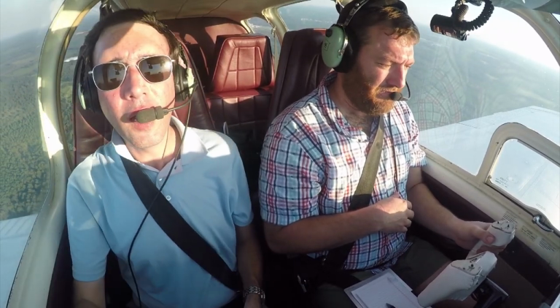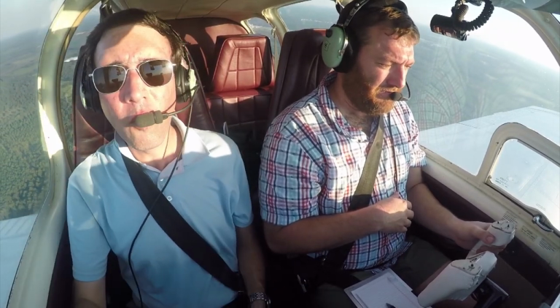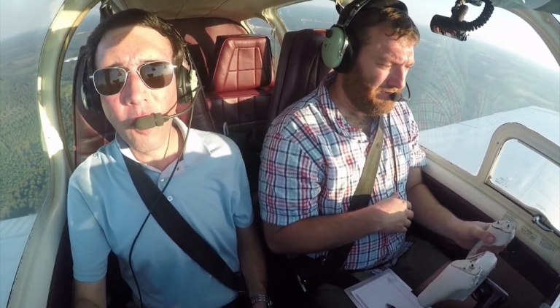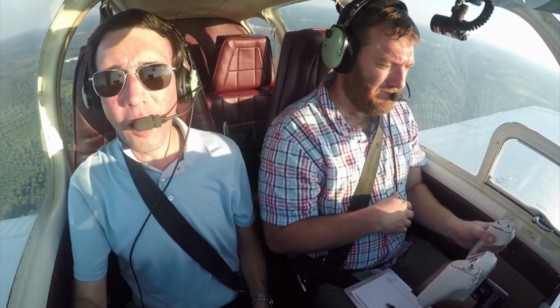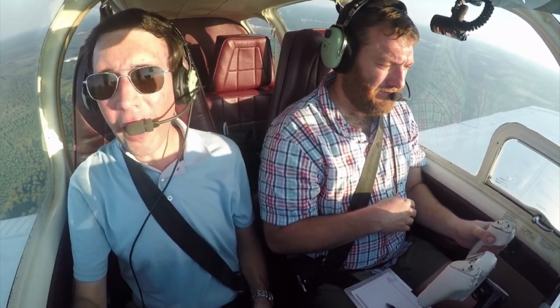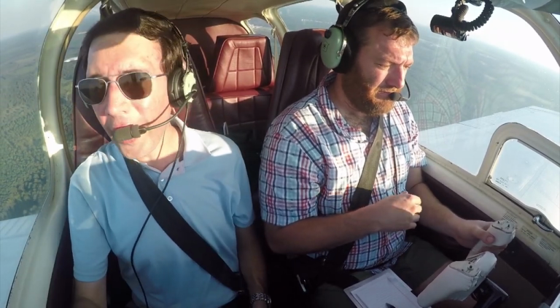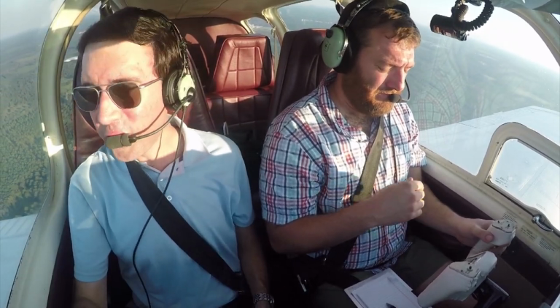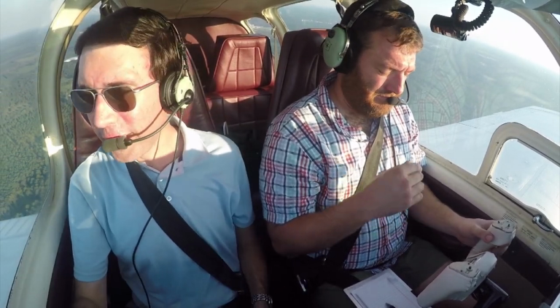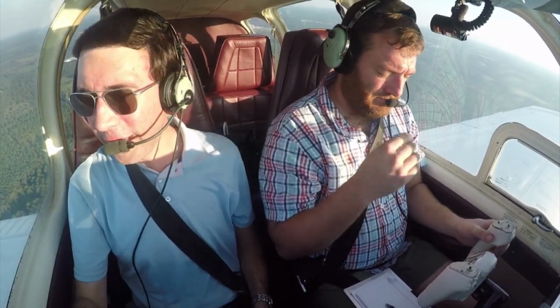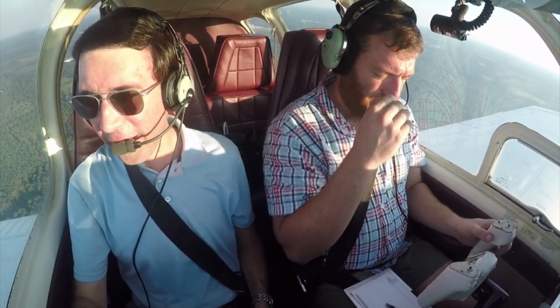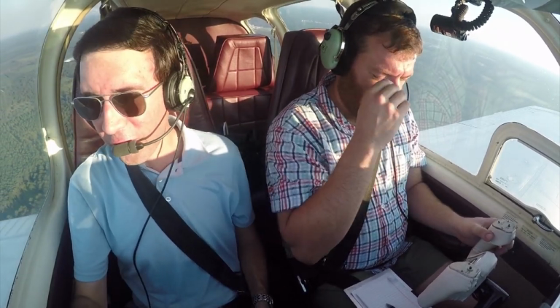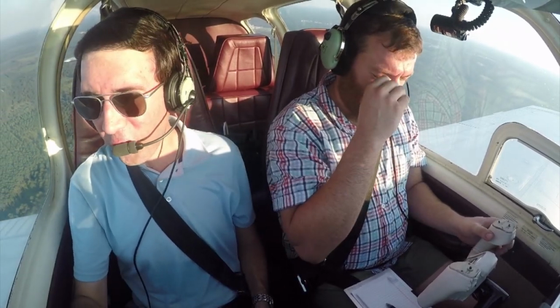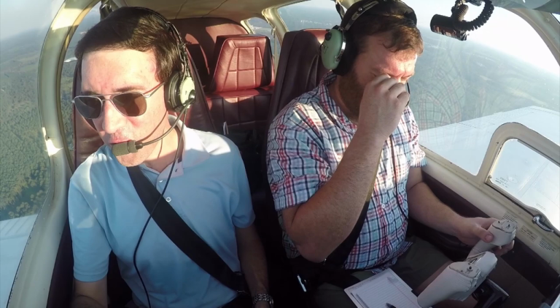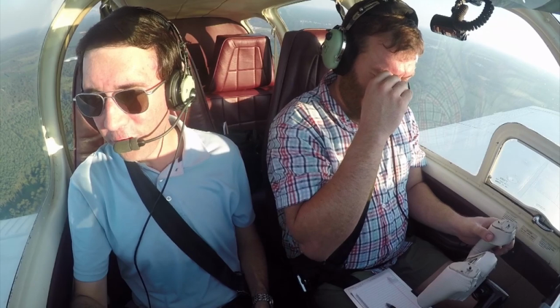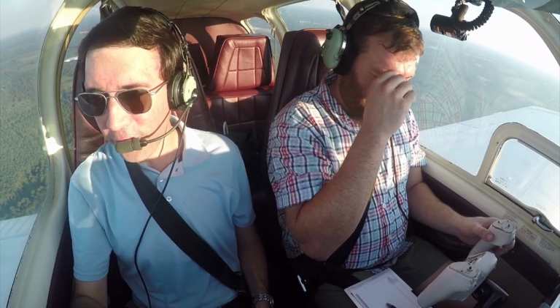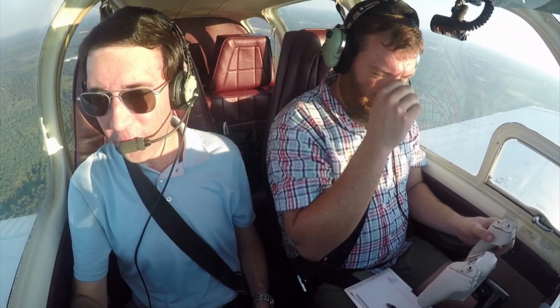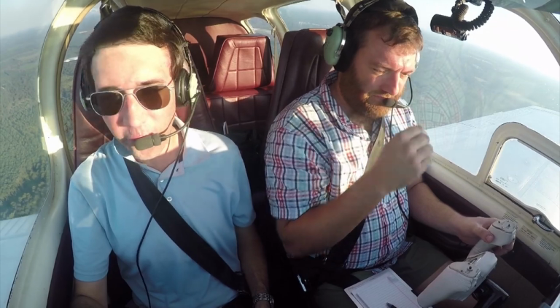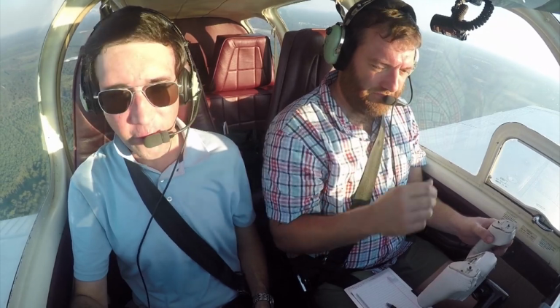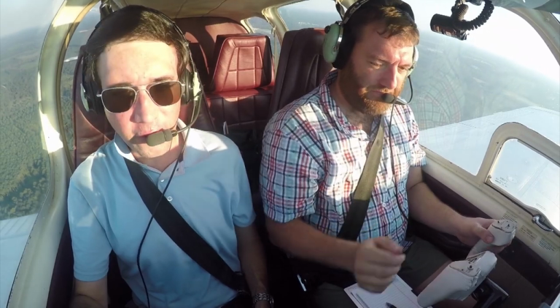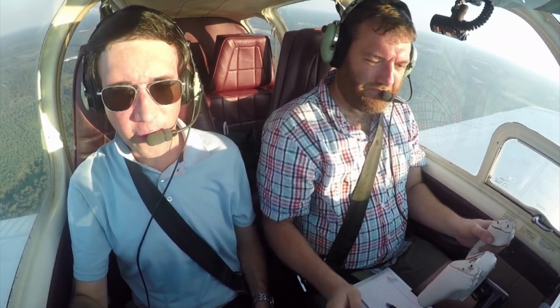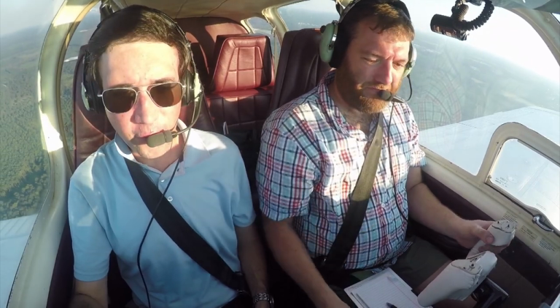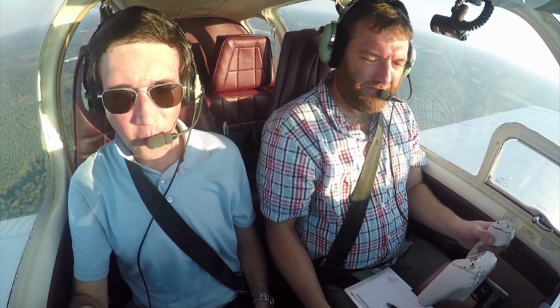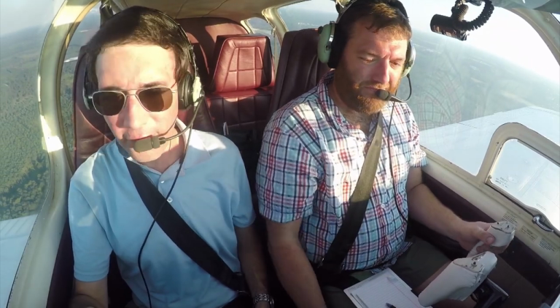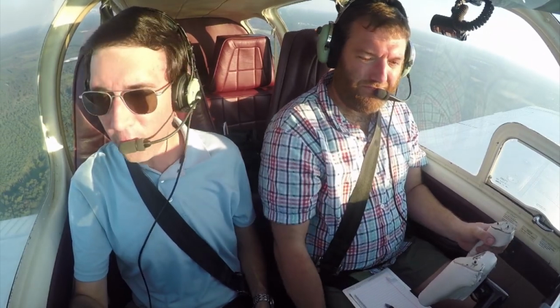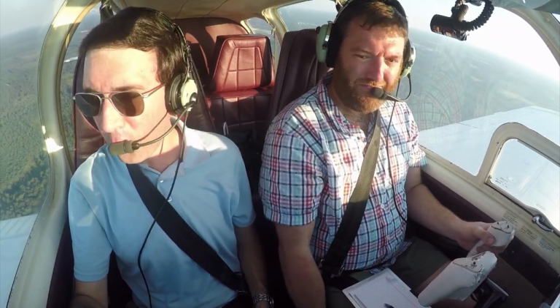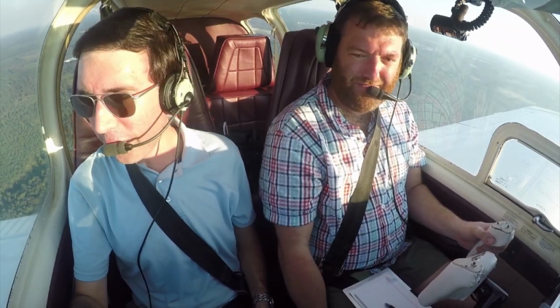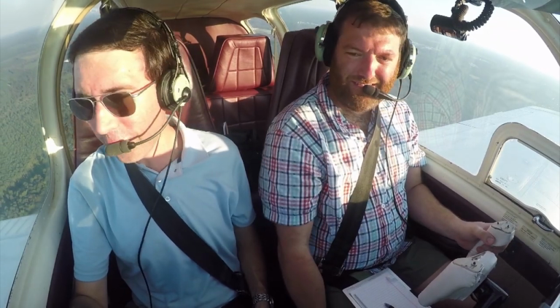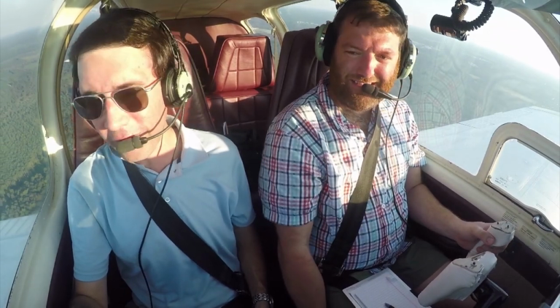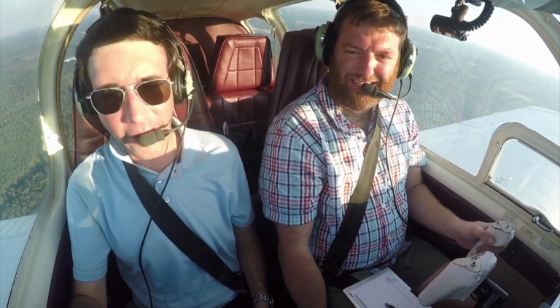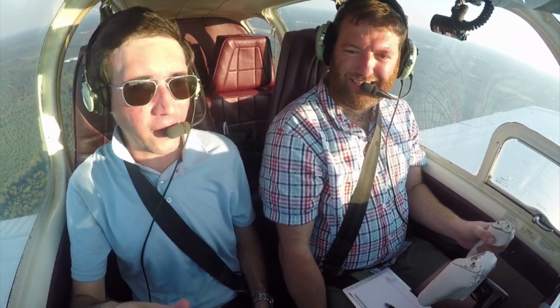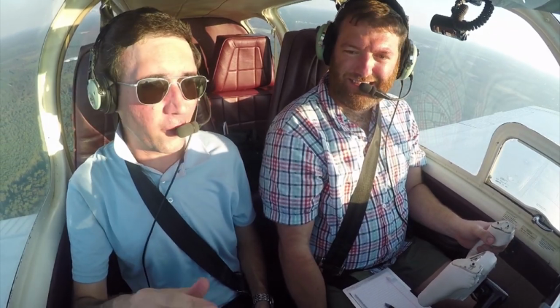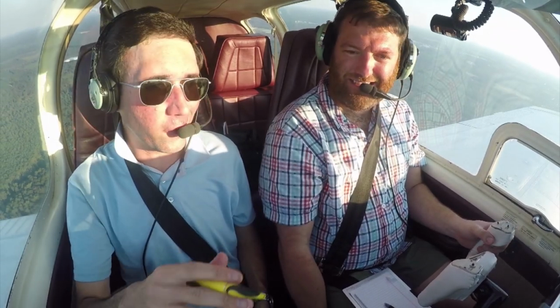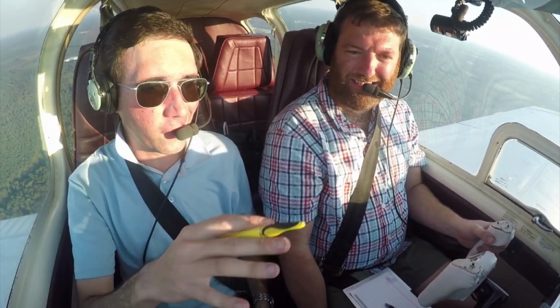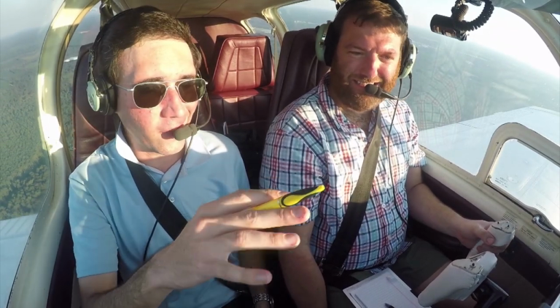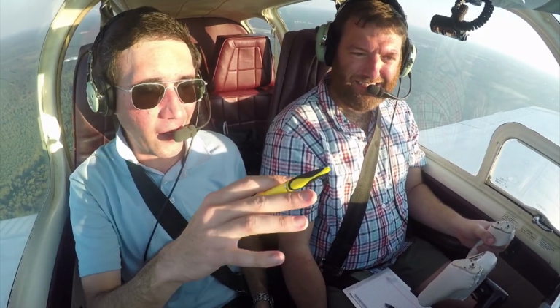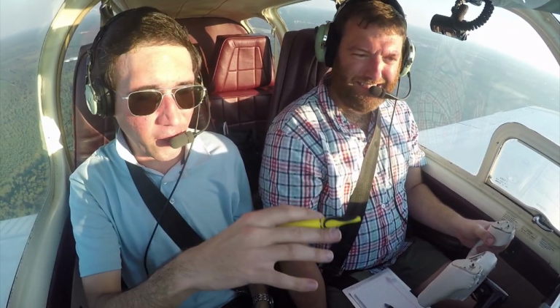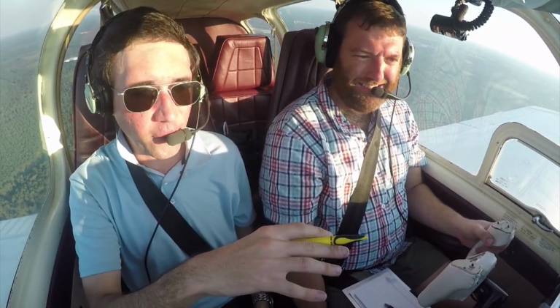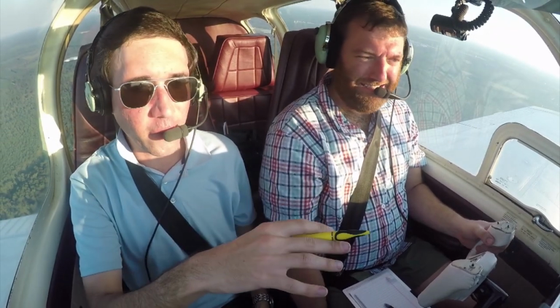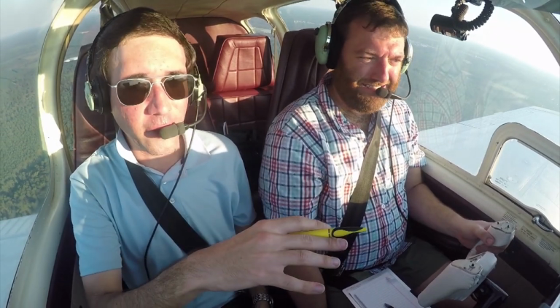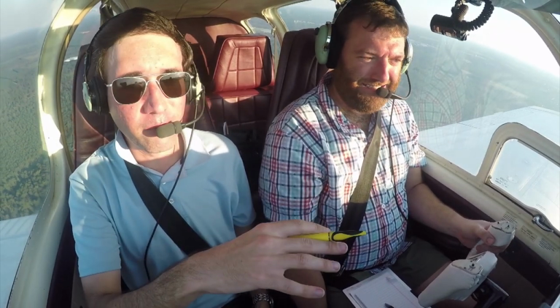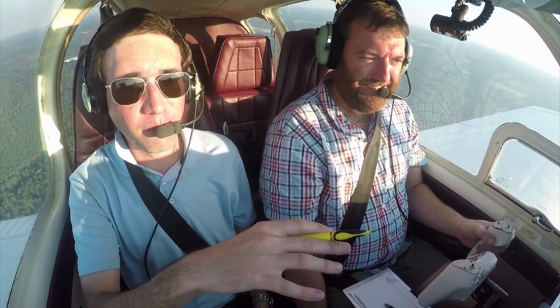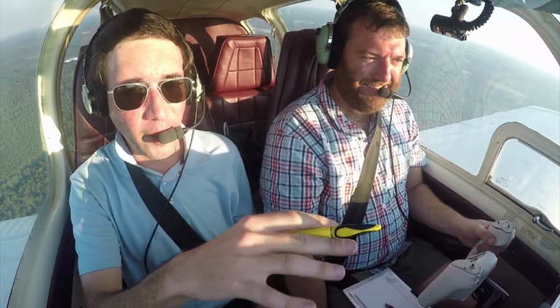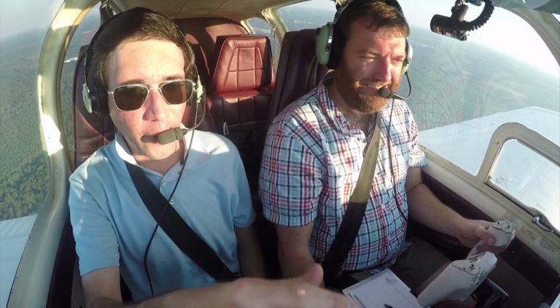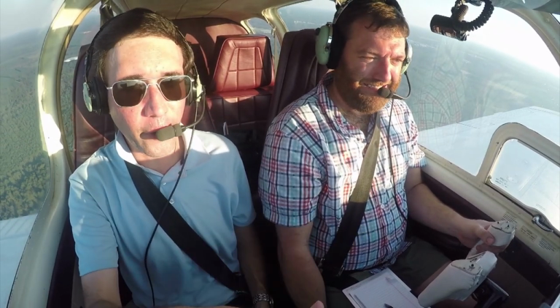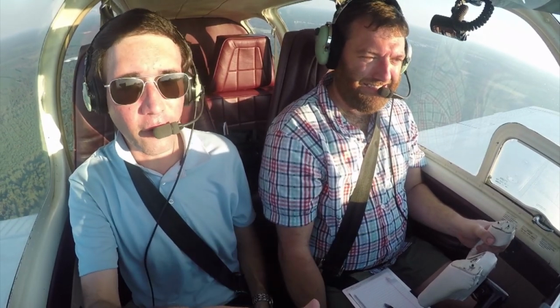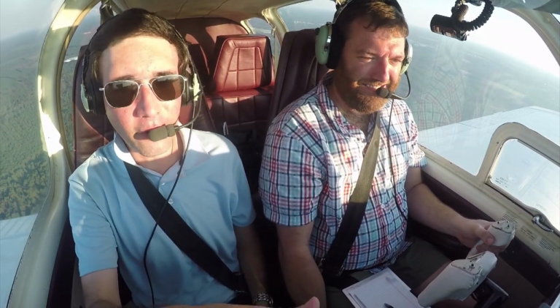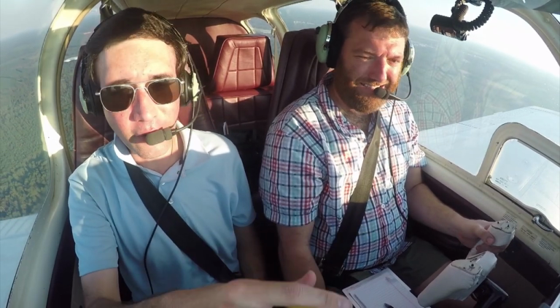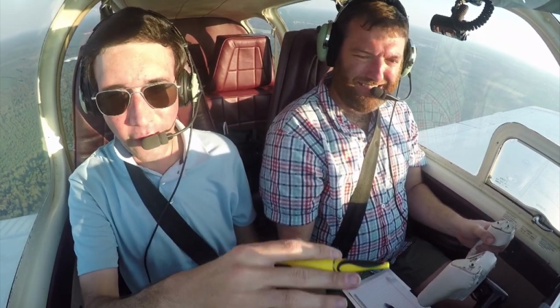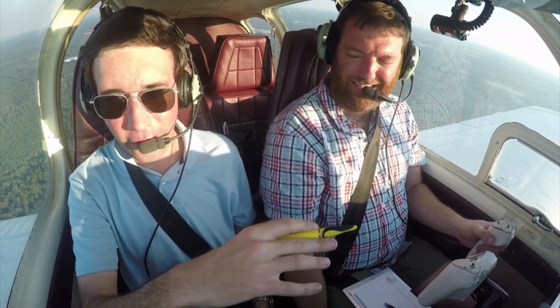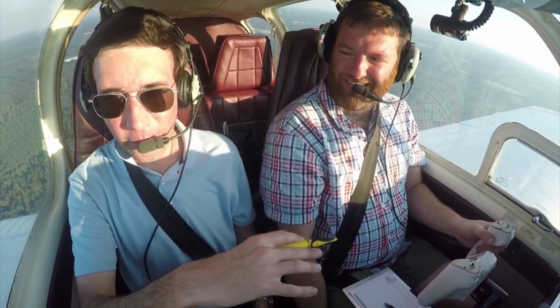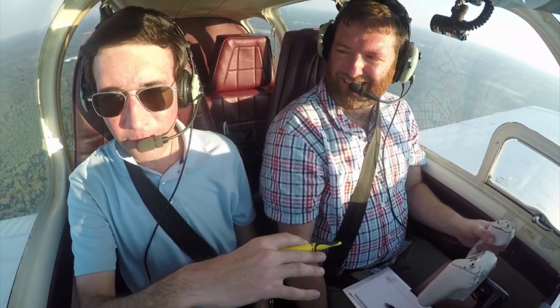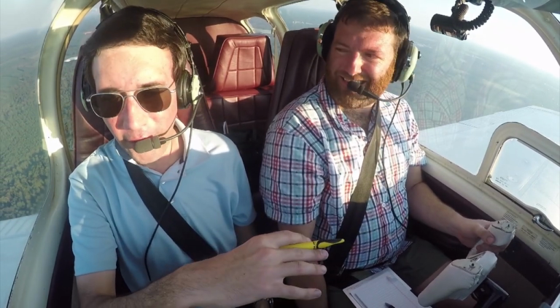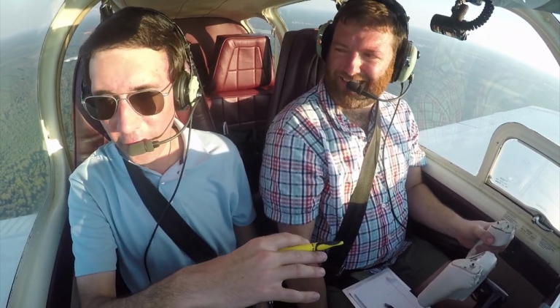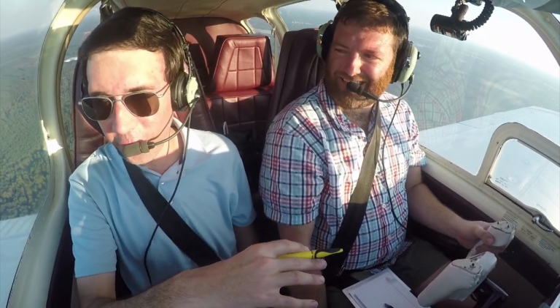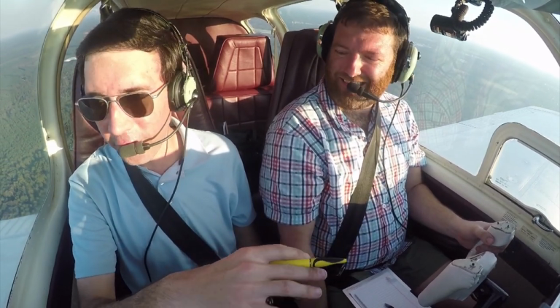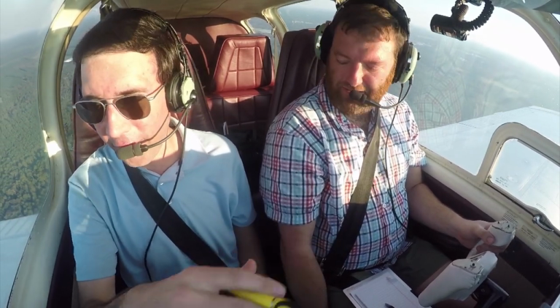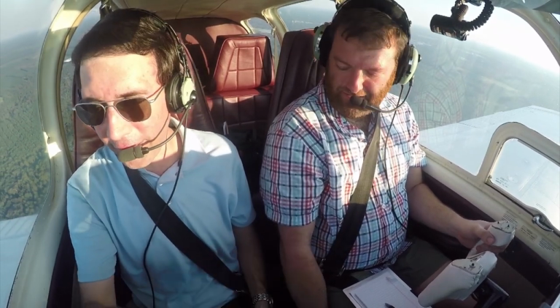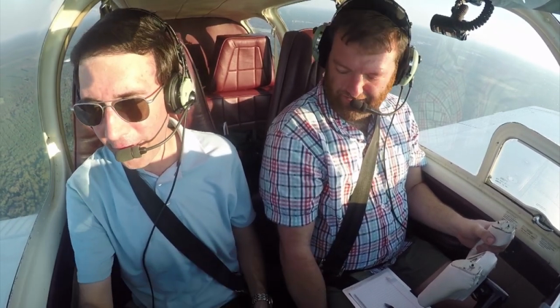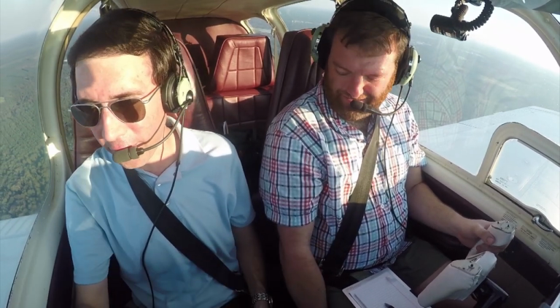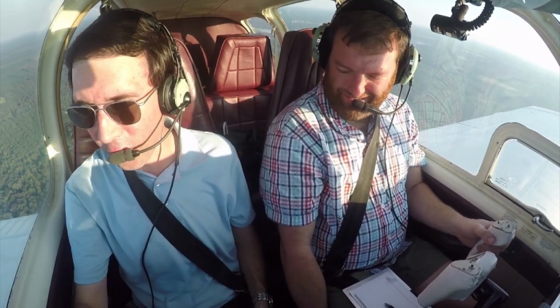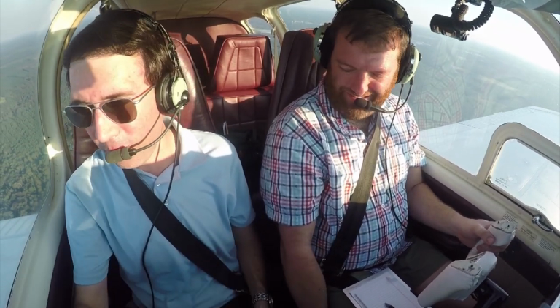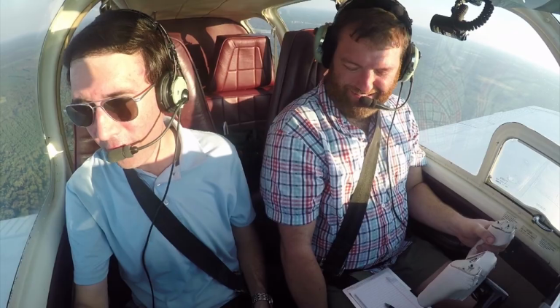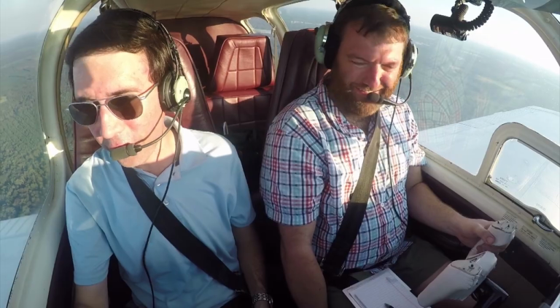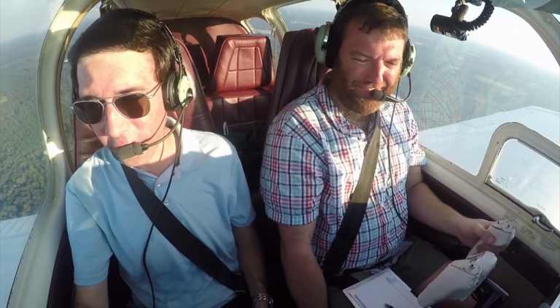I actually need to get a cushion for this seat, because for whatever reason I can see better in the pilot seat than I can in the co-pilot seat.